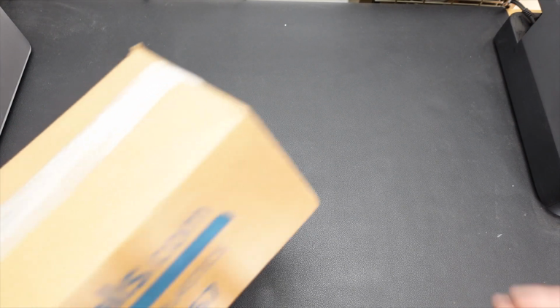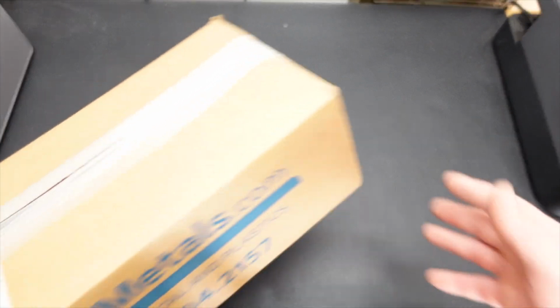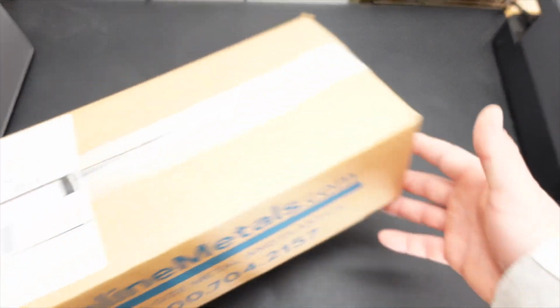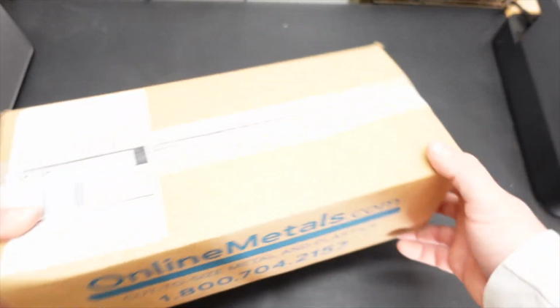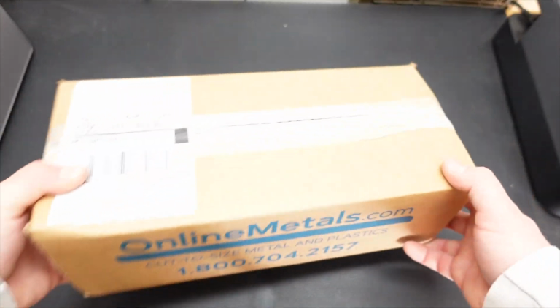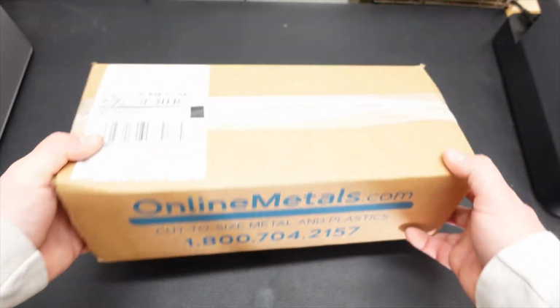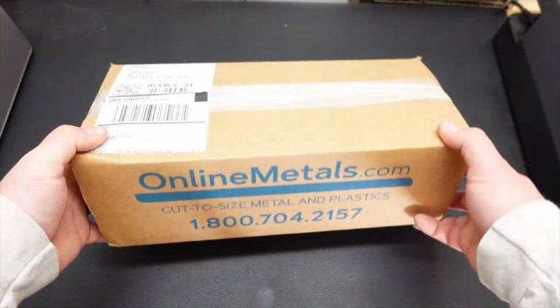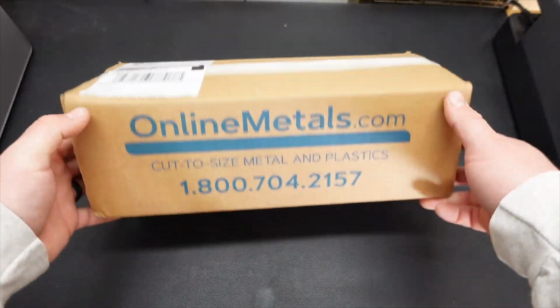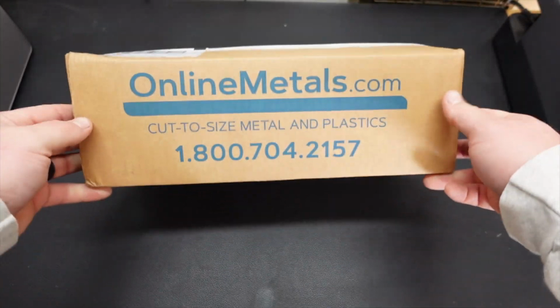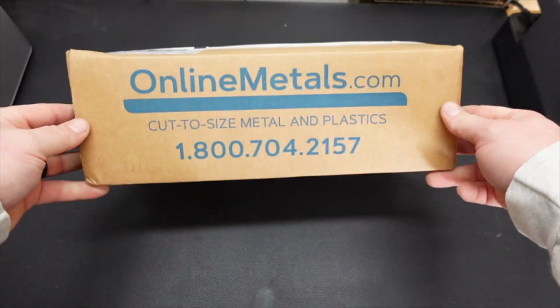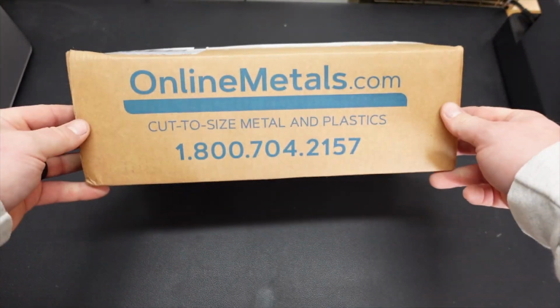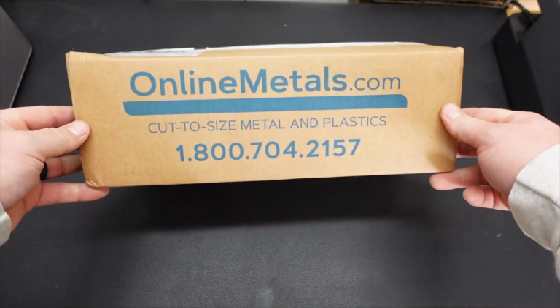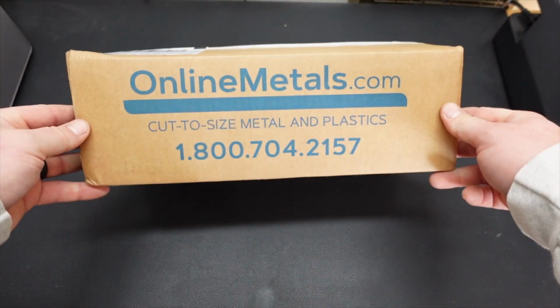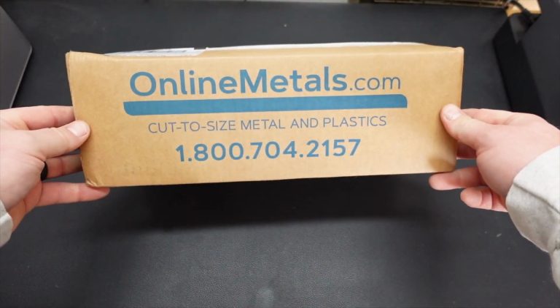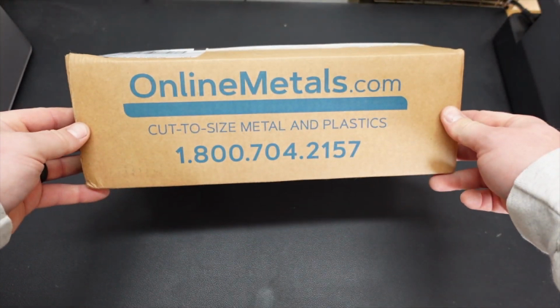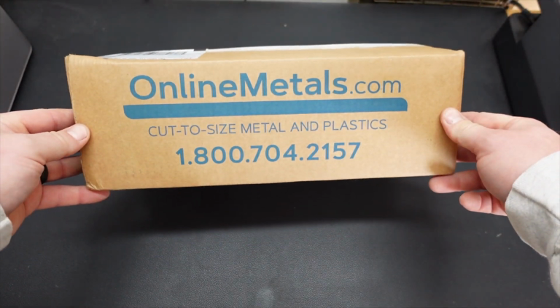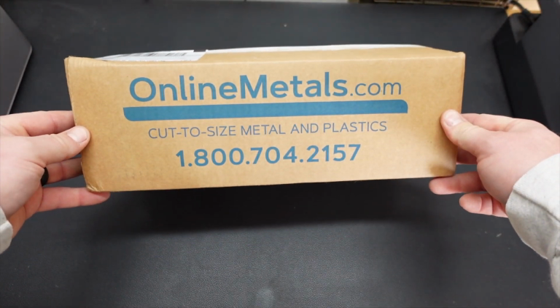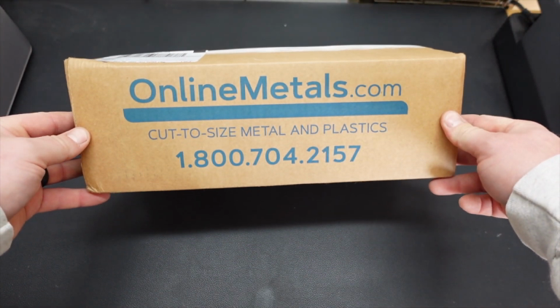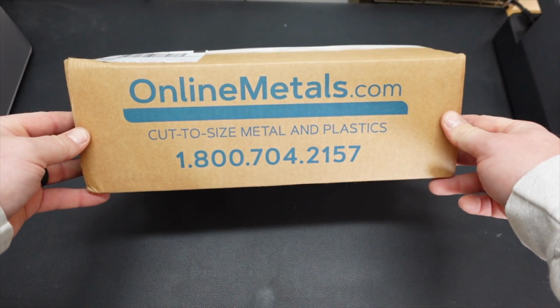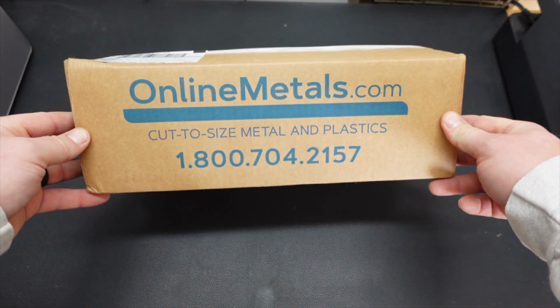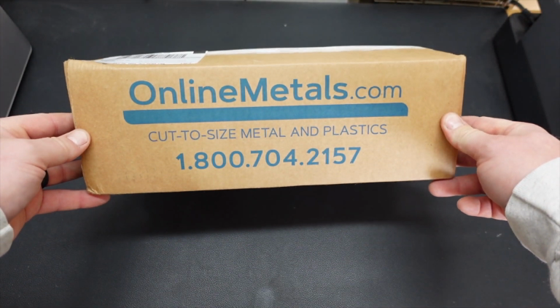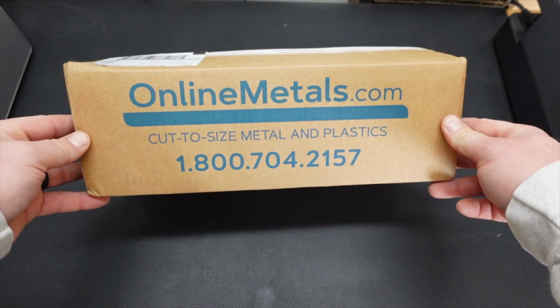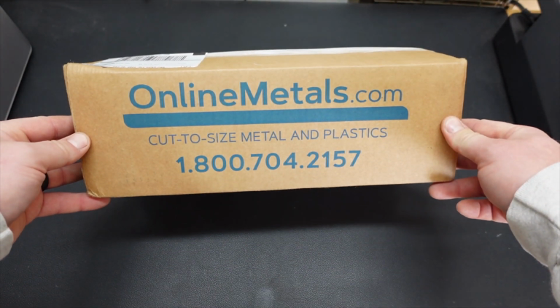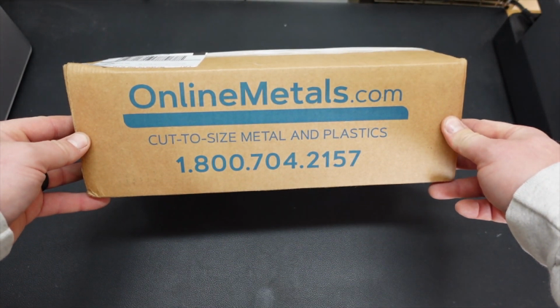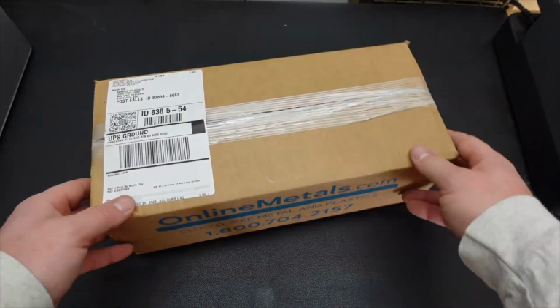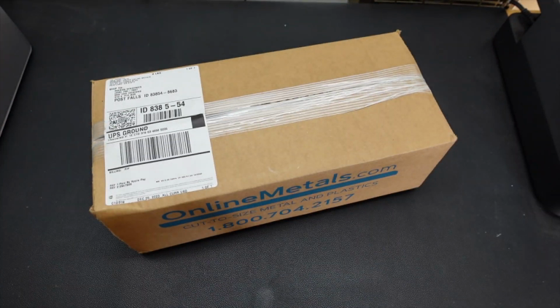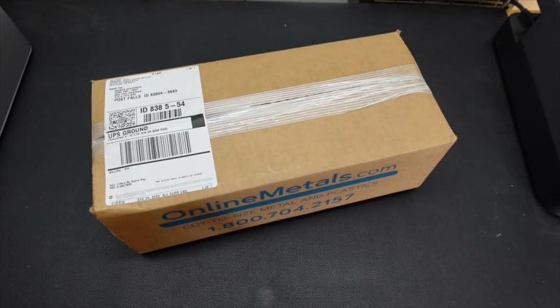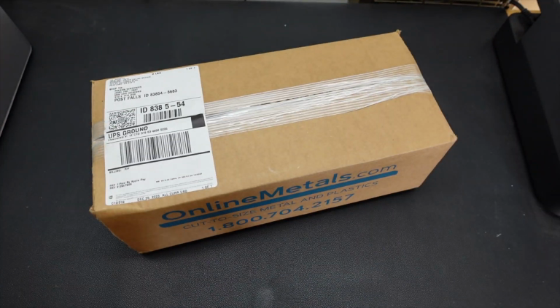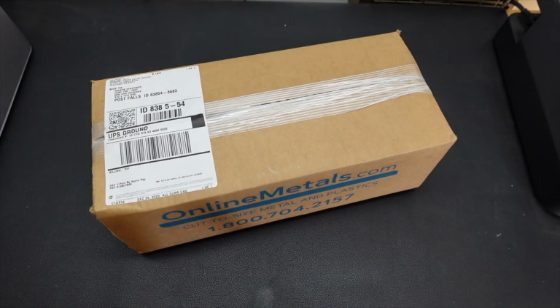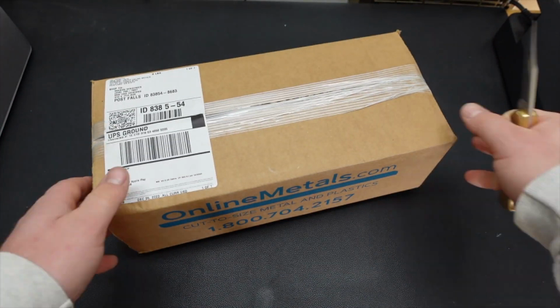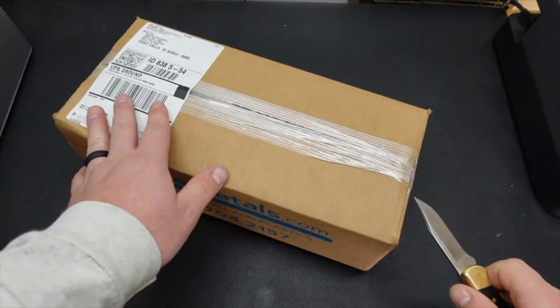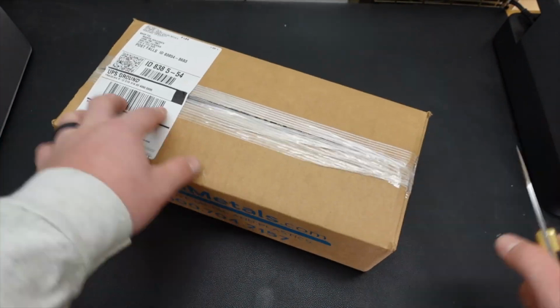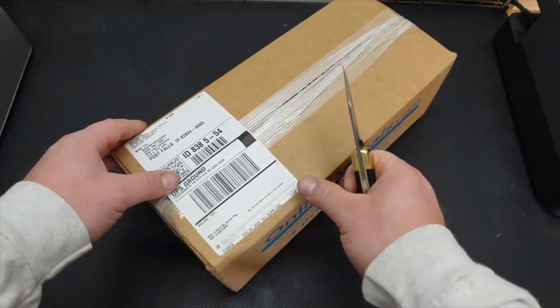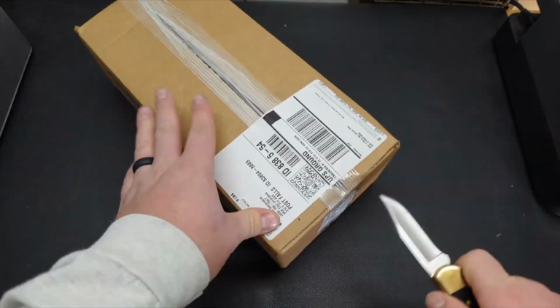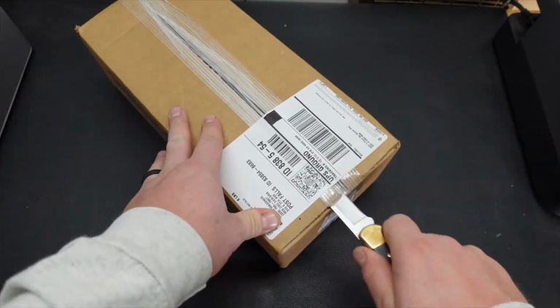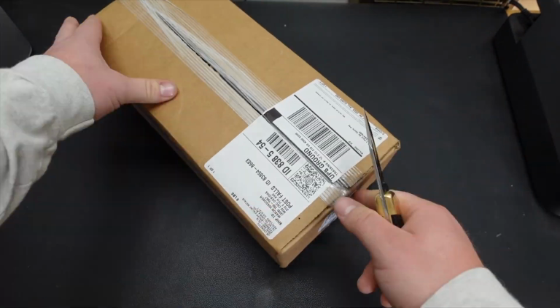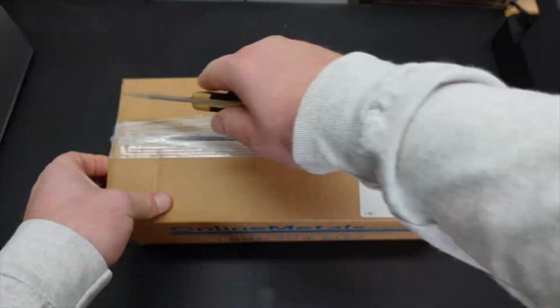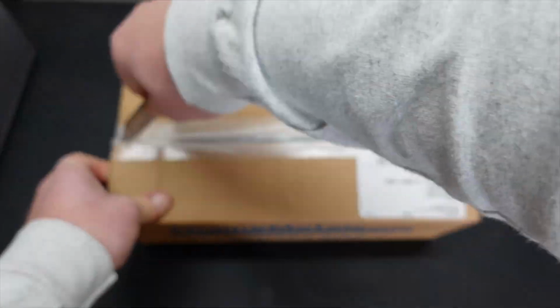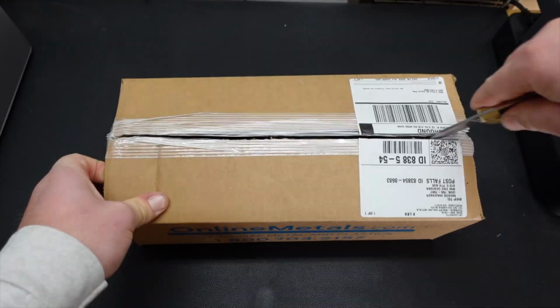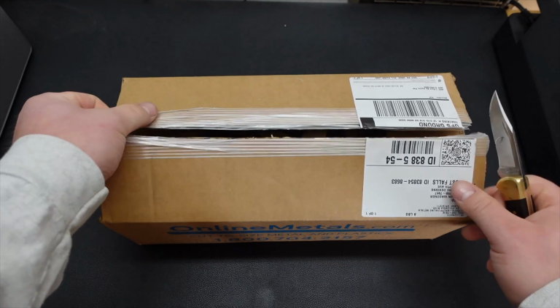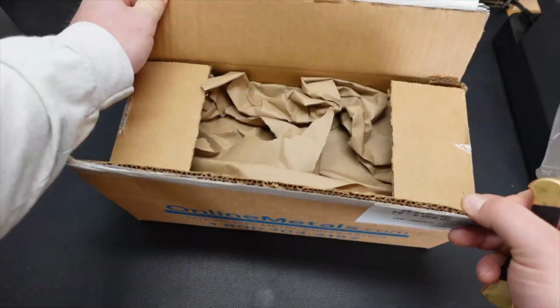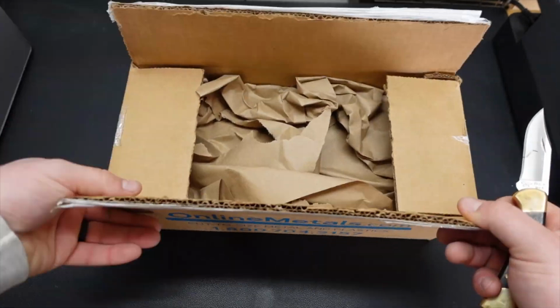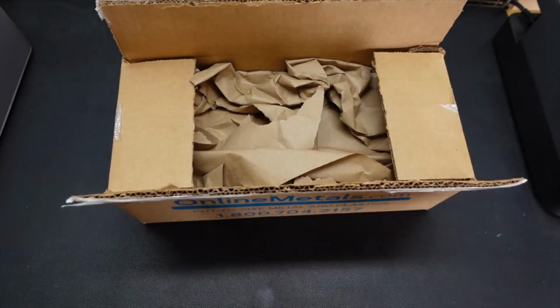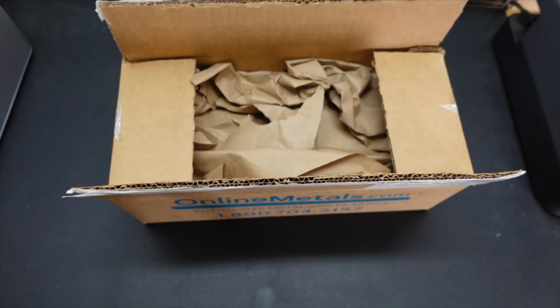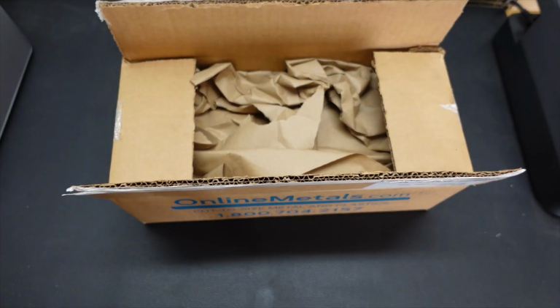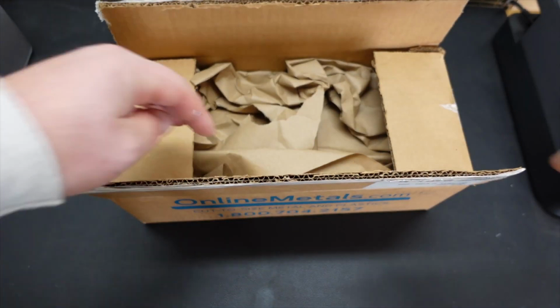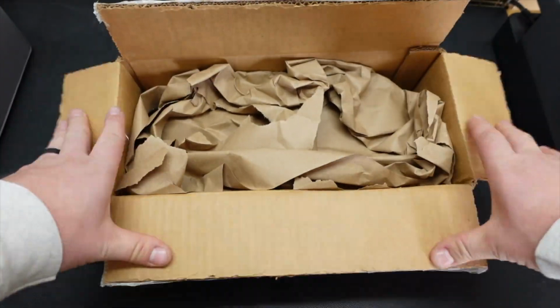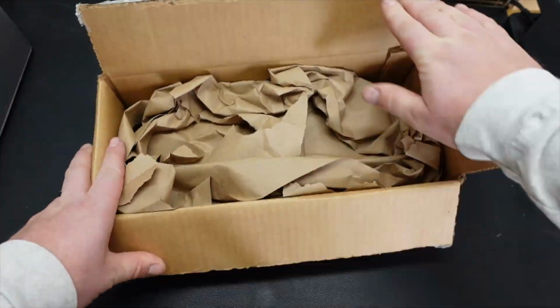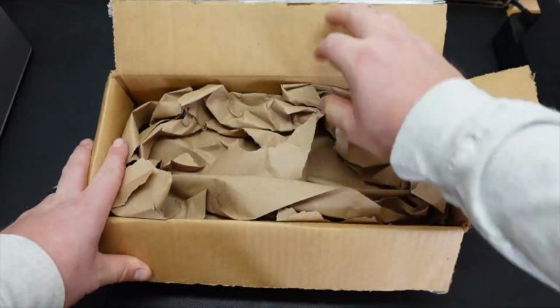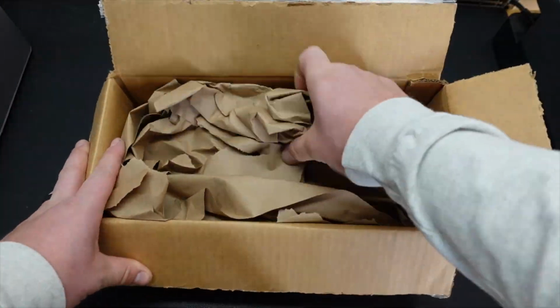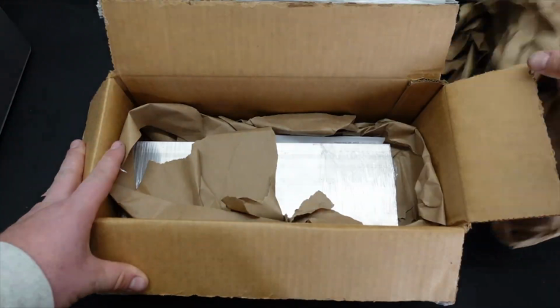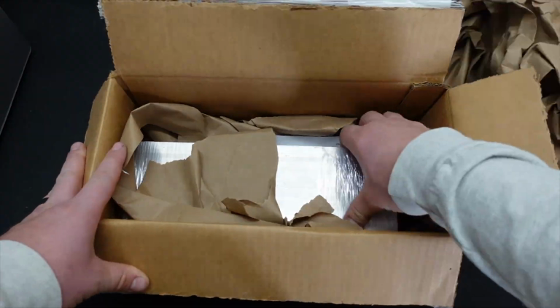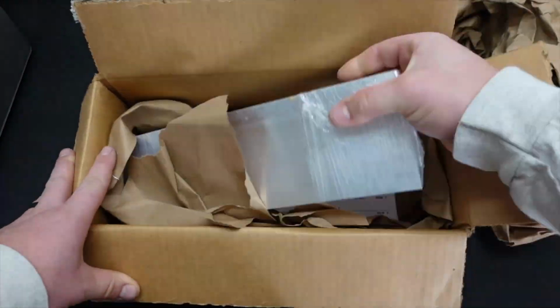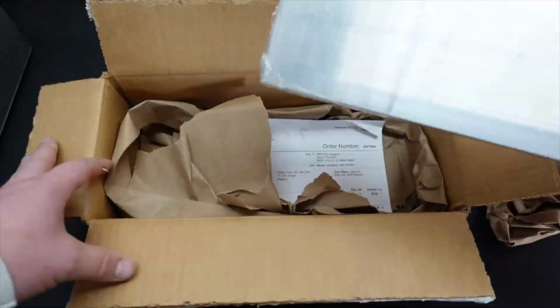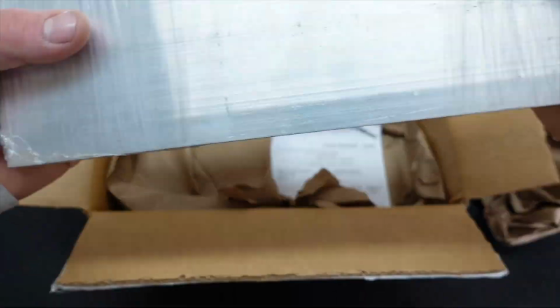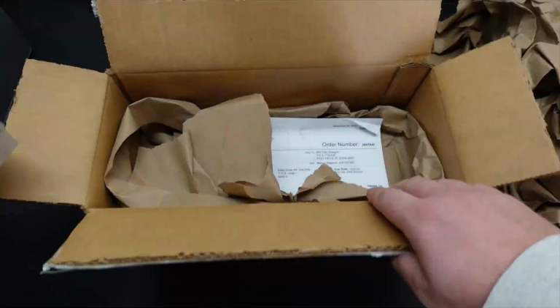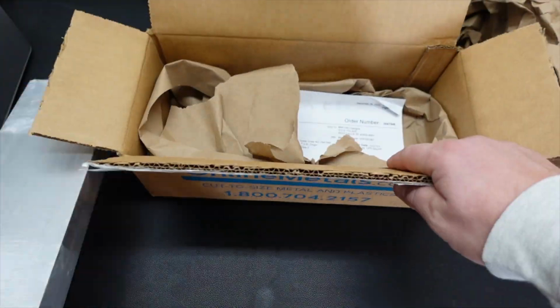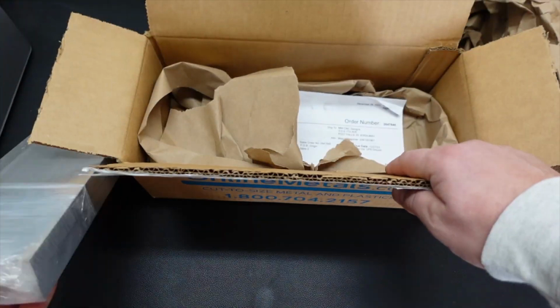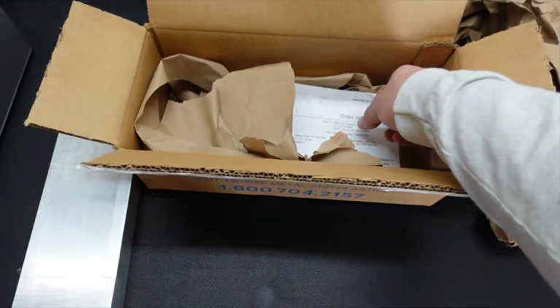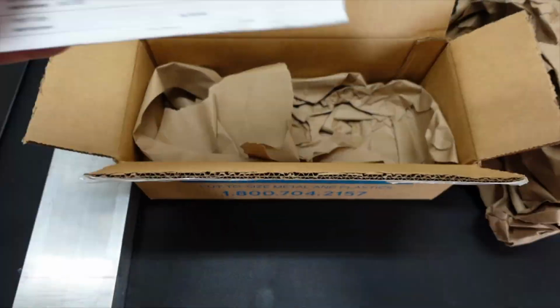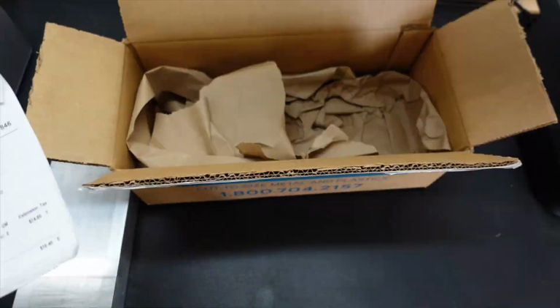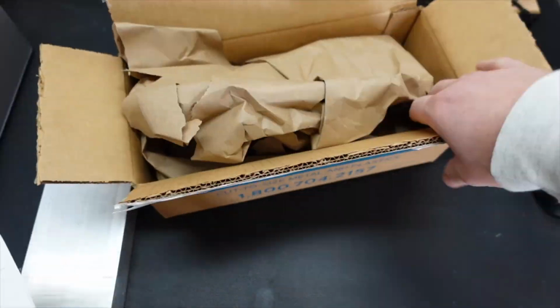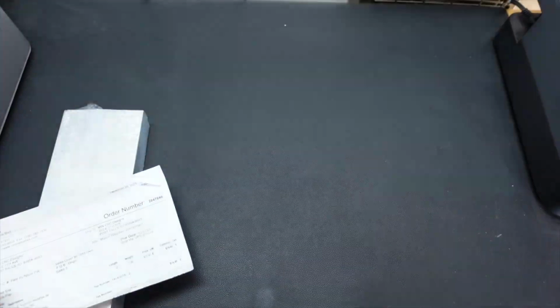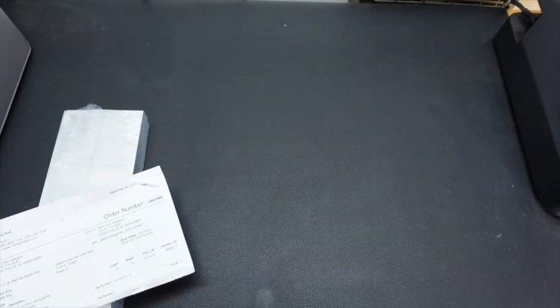From OnlineMetals.com I ordered two 12-inch by 4-inch by 3/4-inch thick 6061 aluminum pieces.